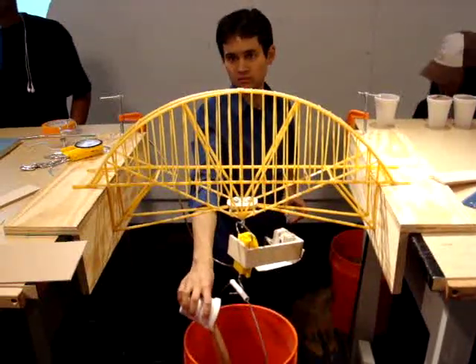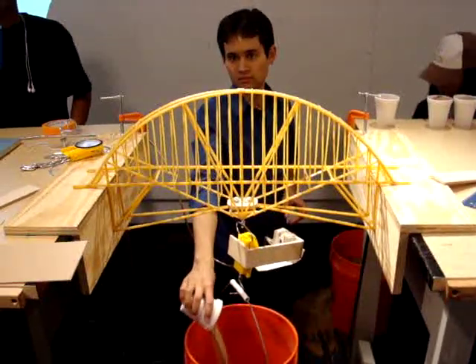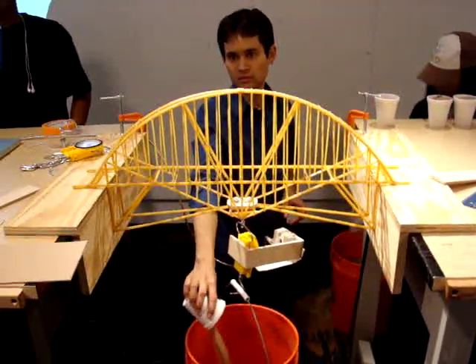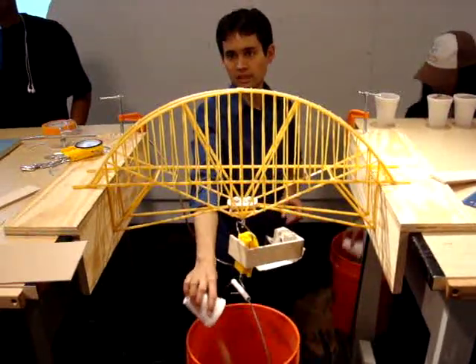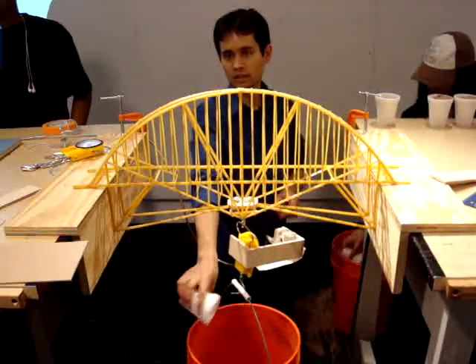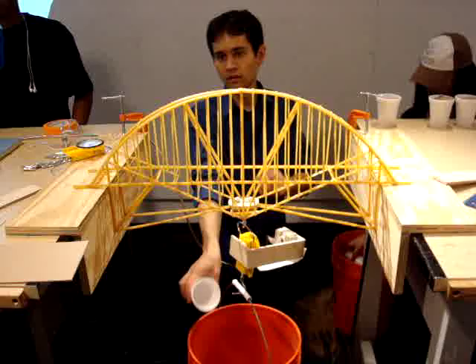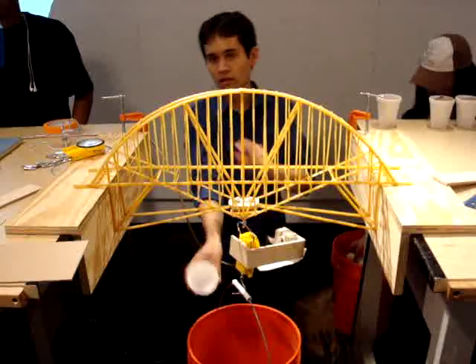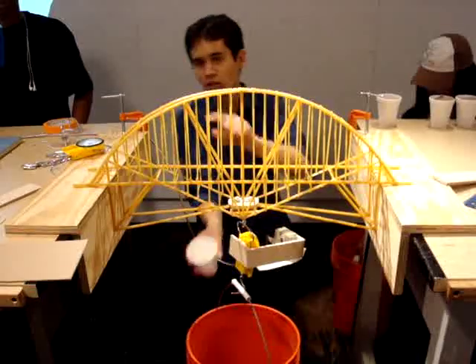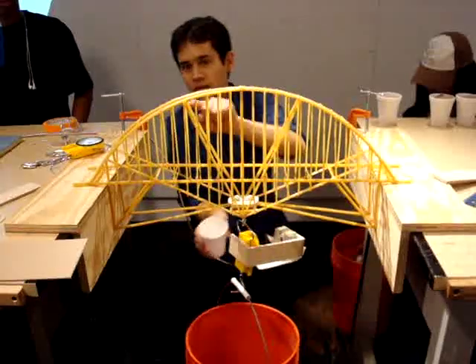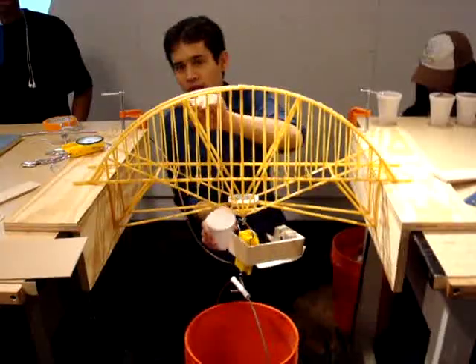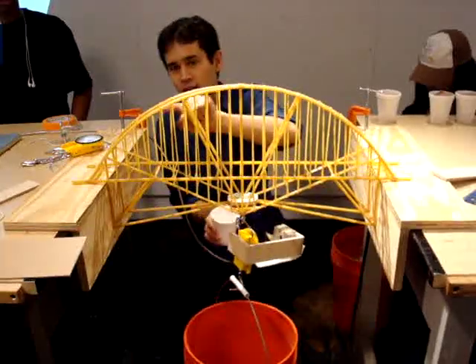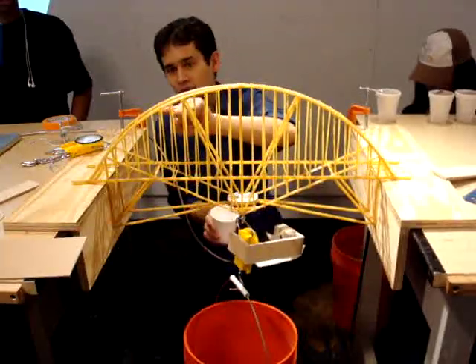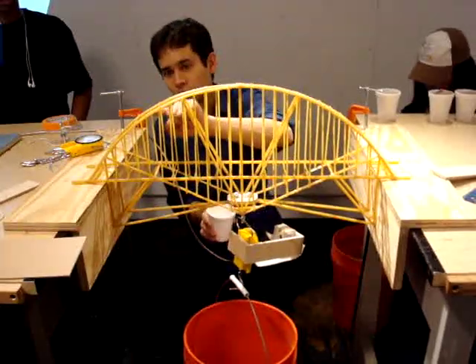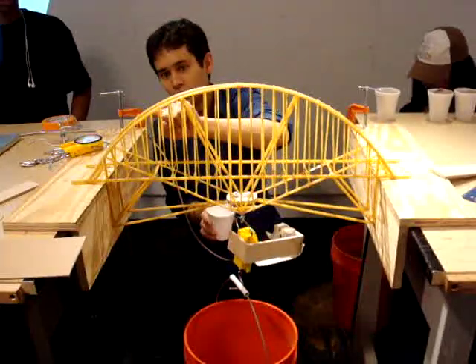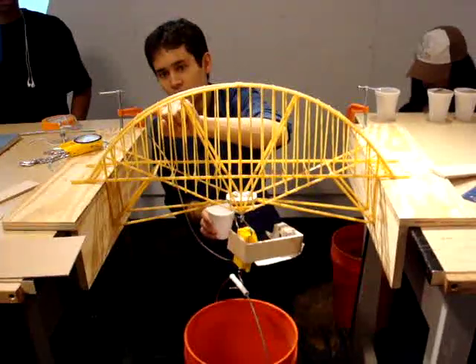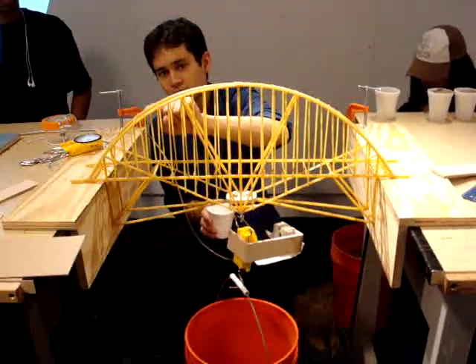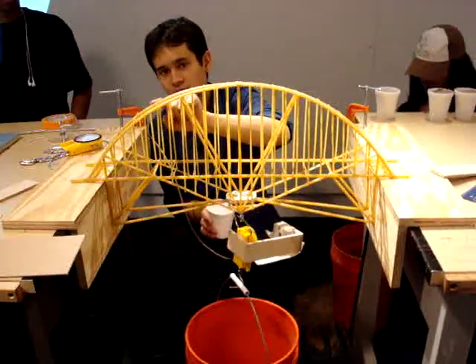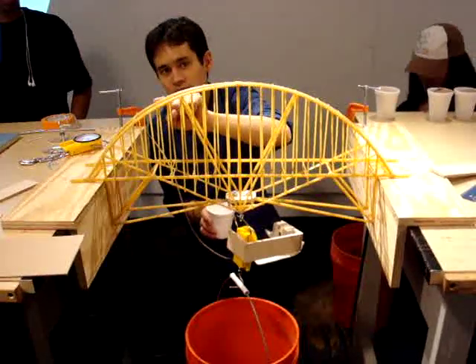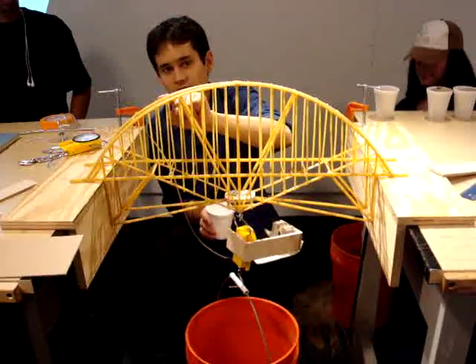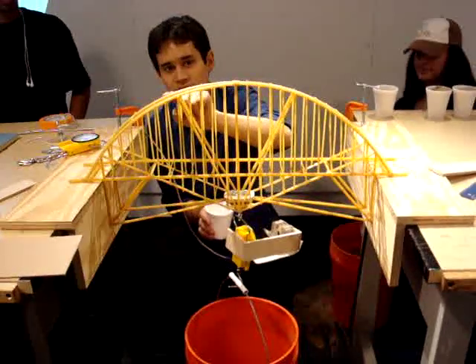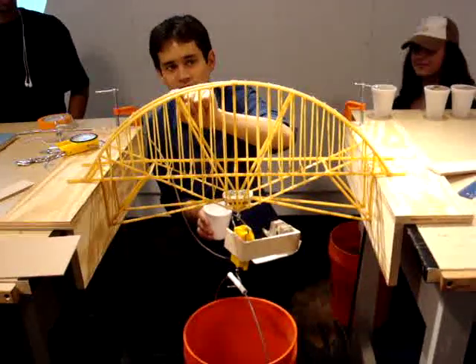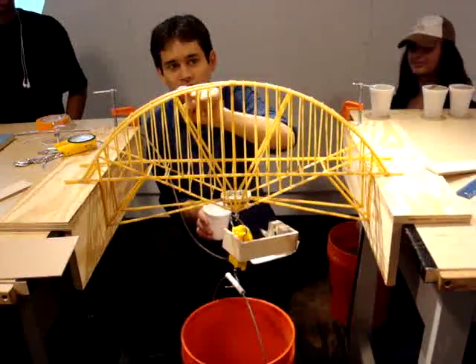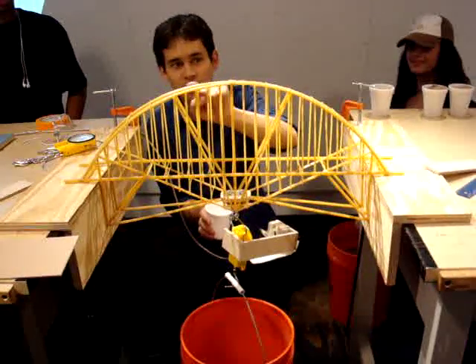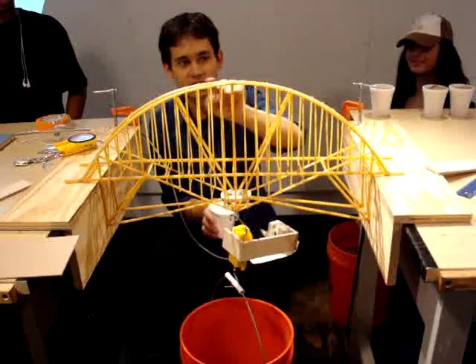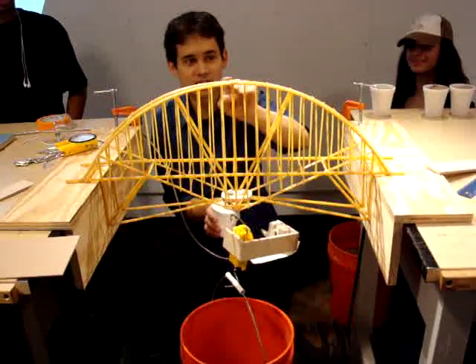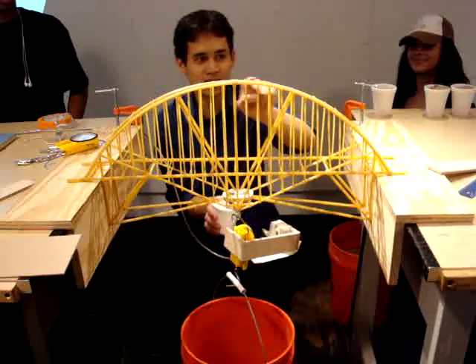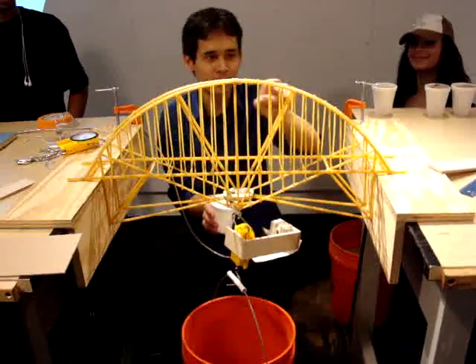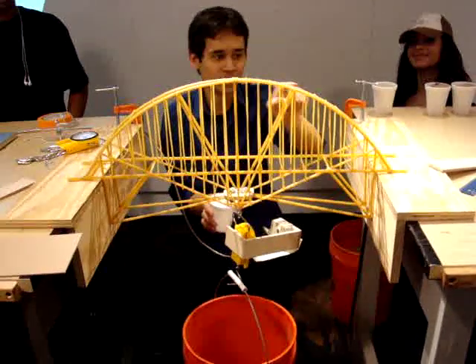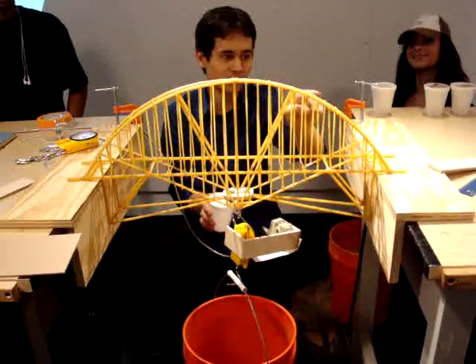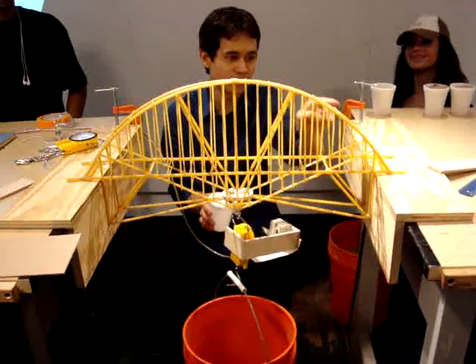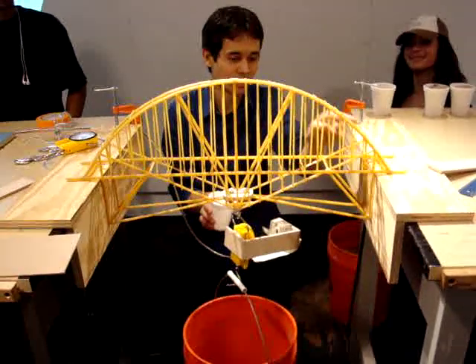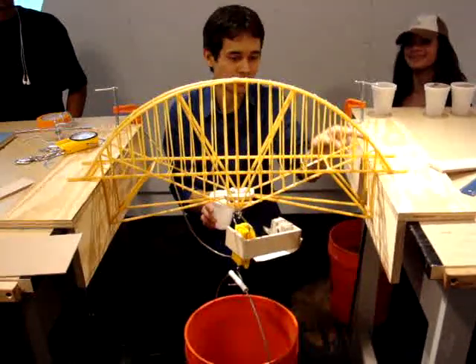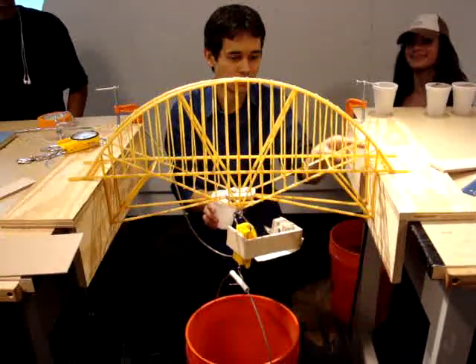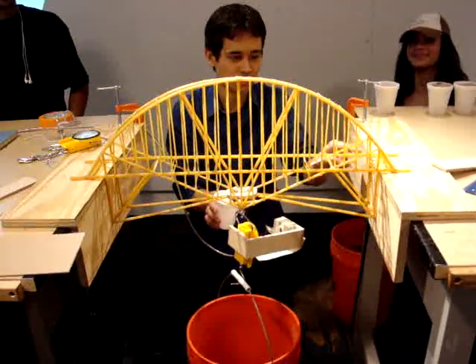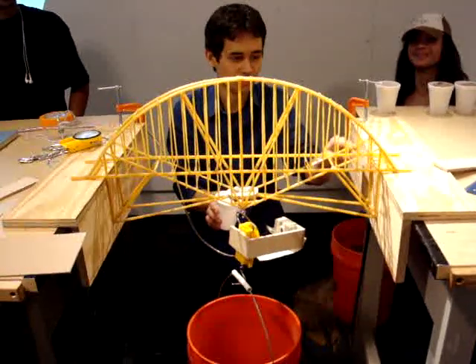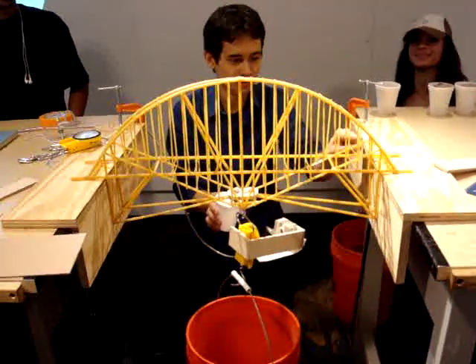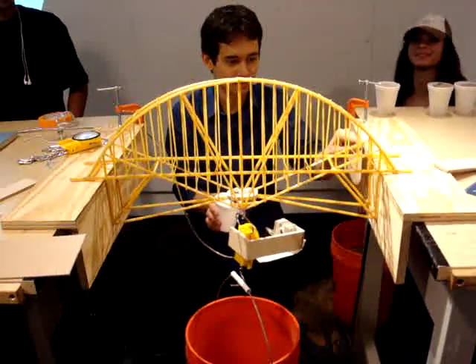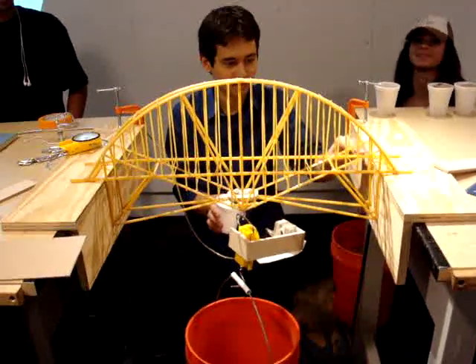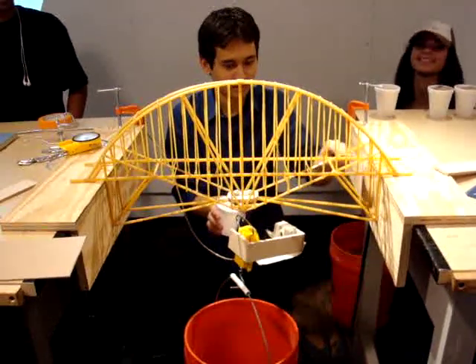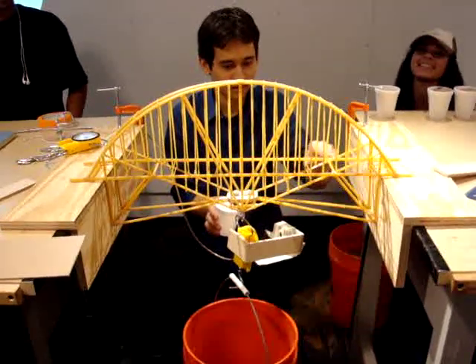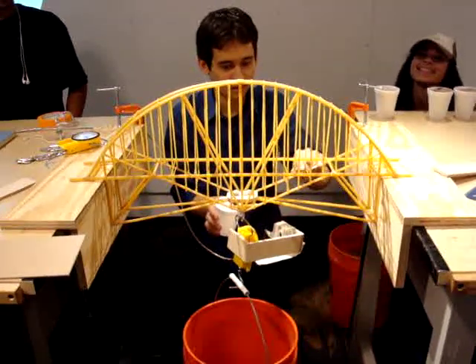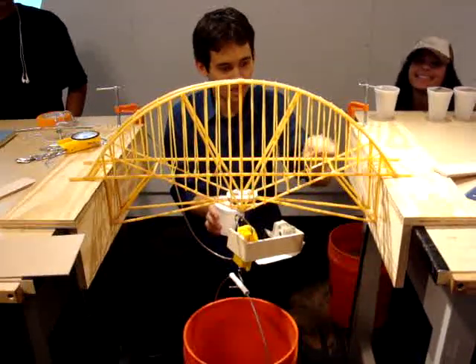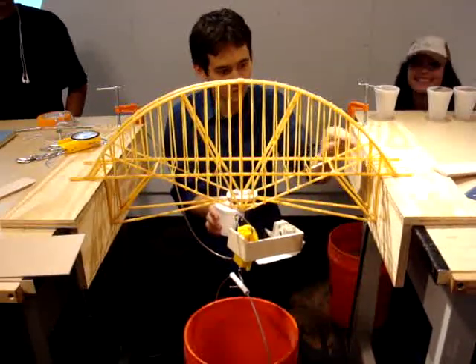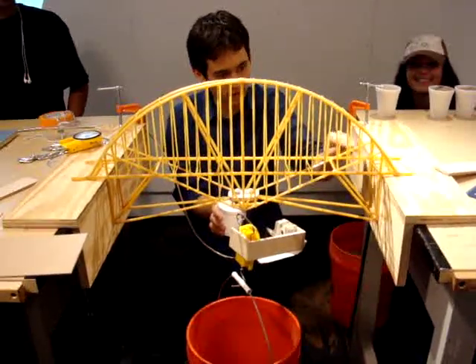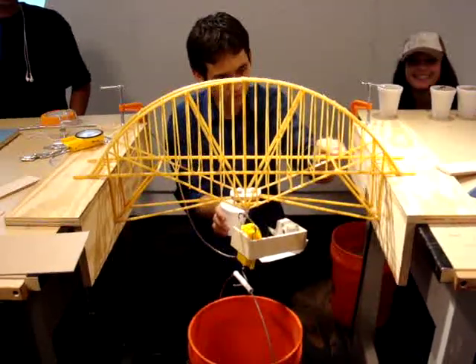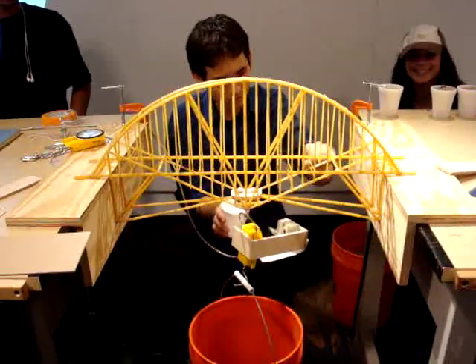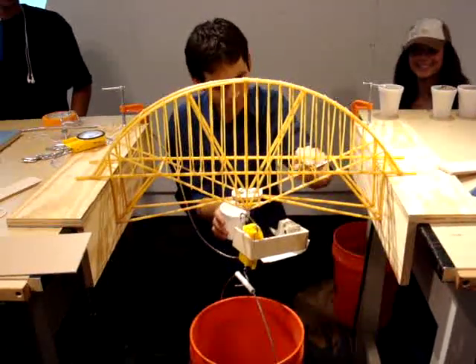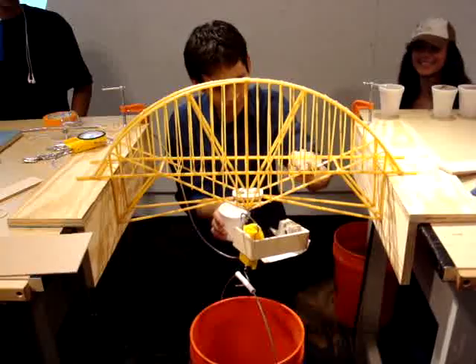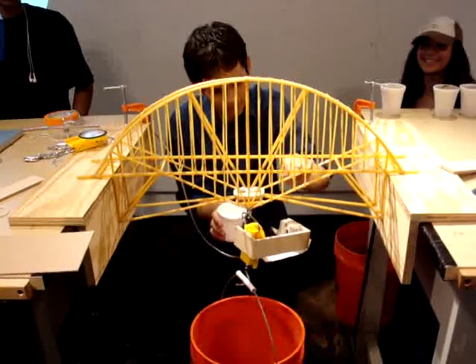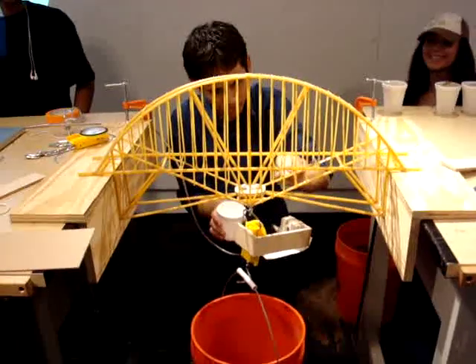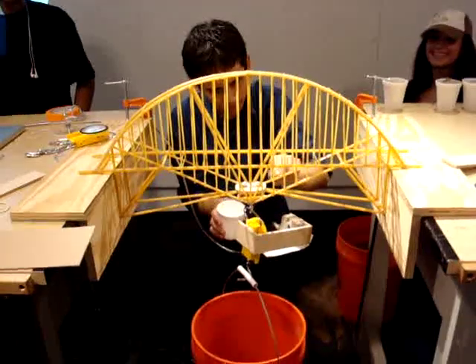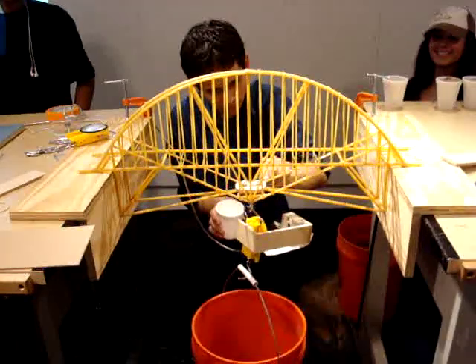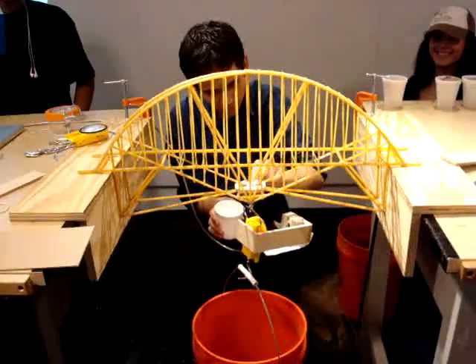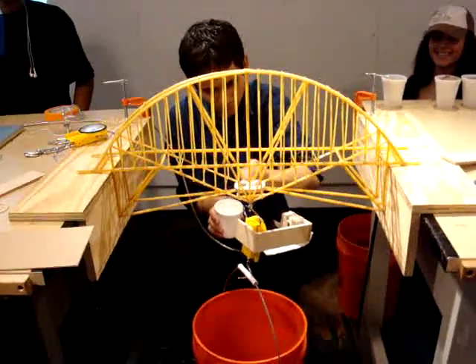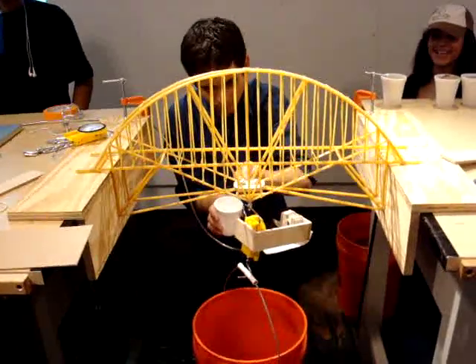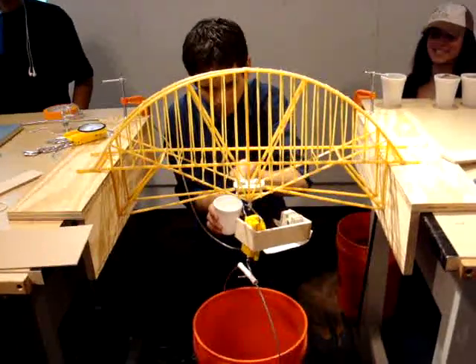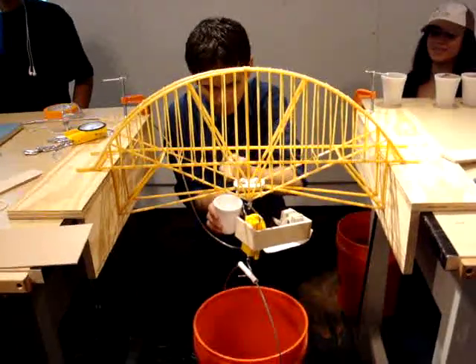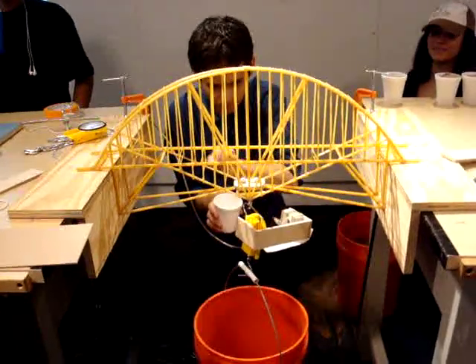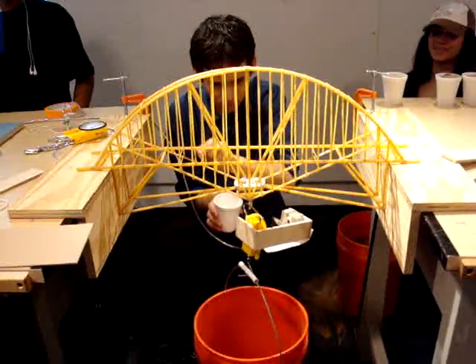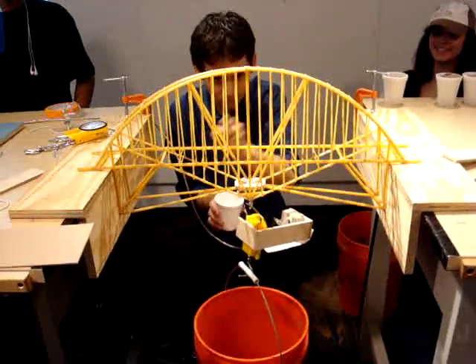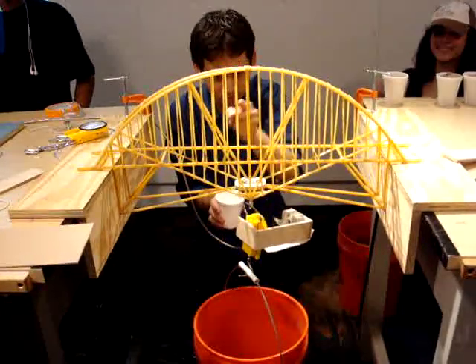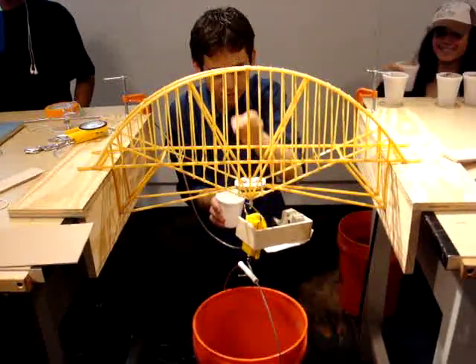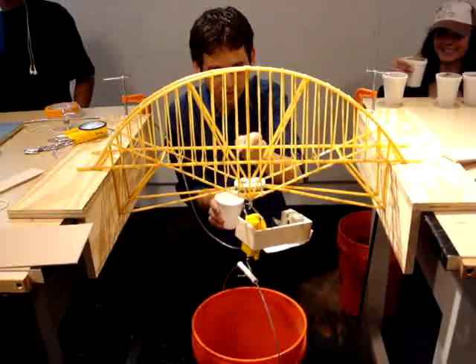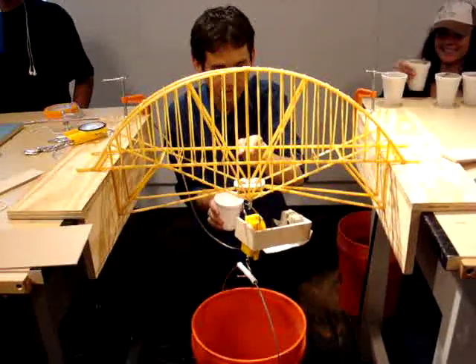Look at all that glue — all these laminated sections. Laminated, laminated, laminated.